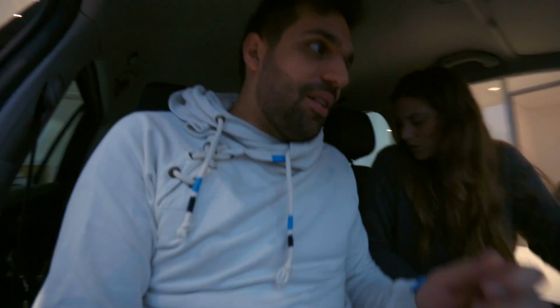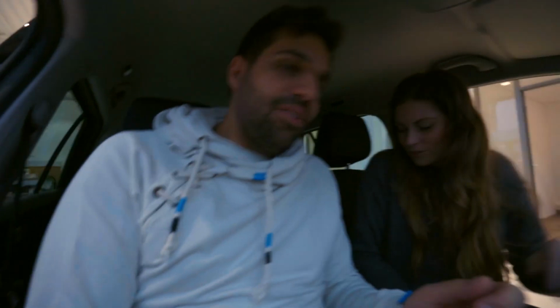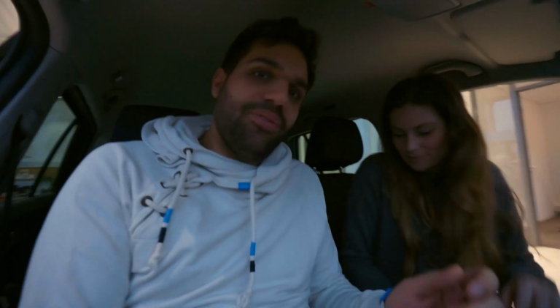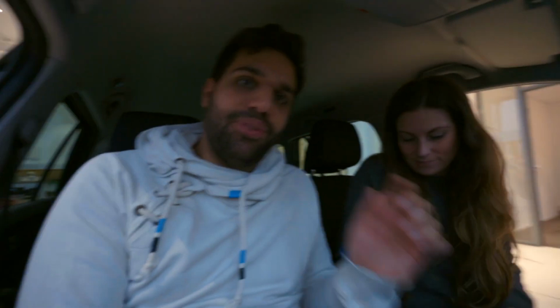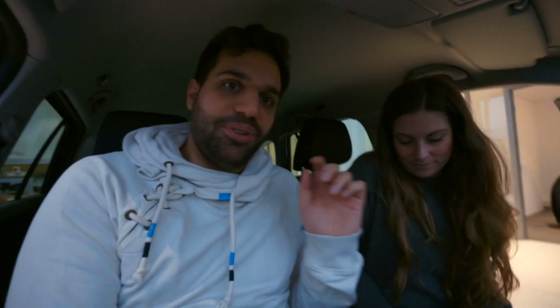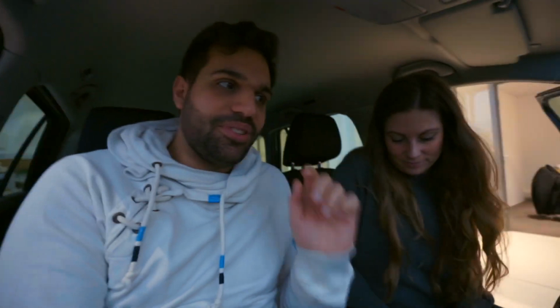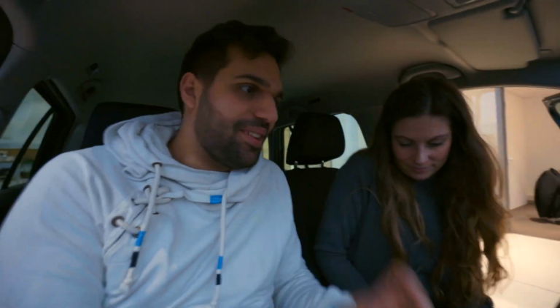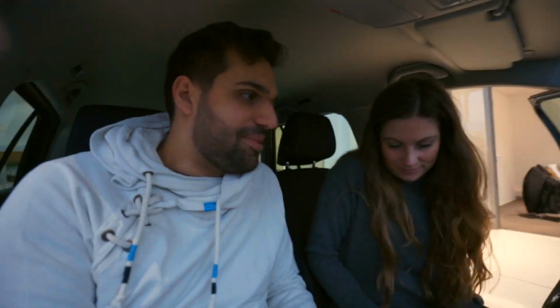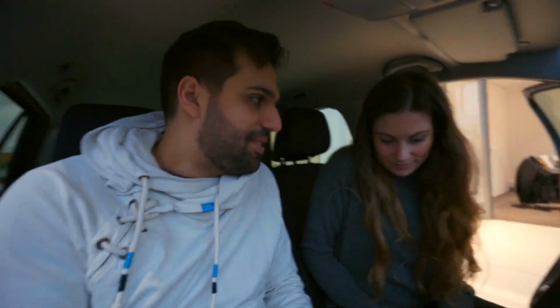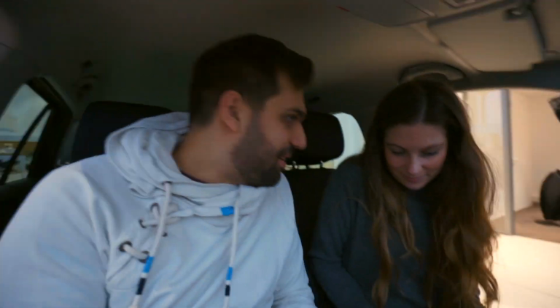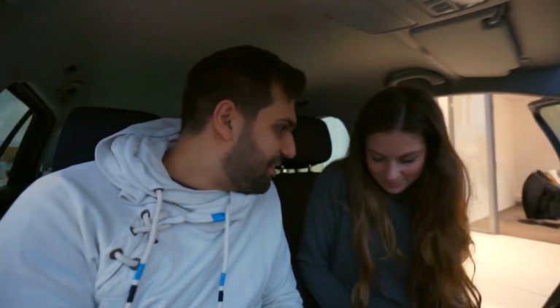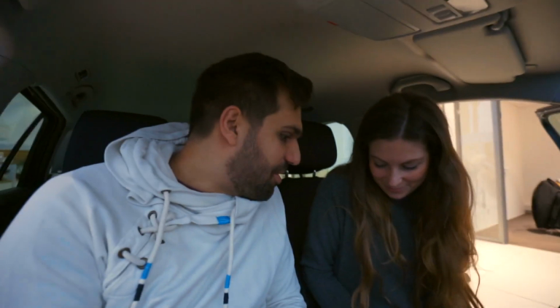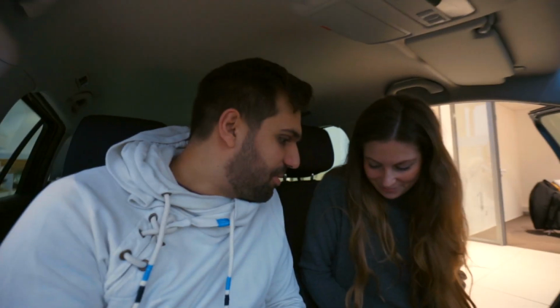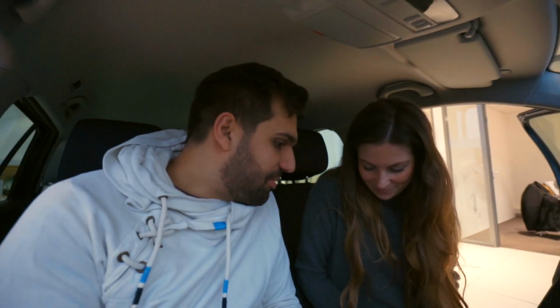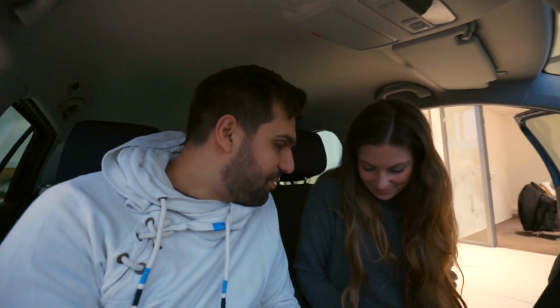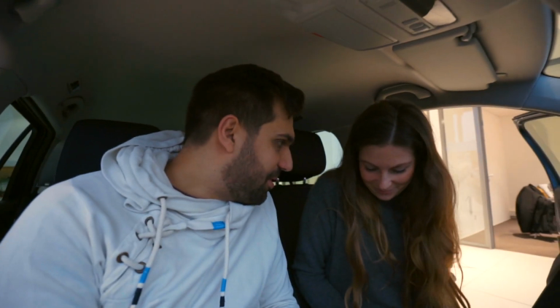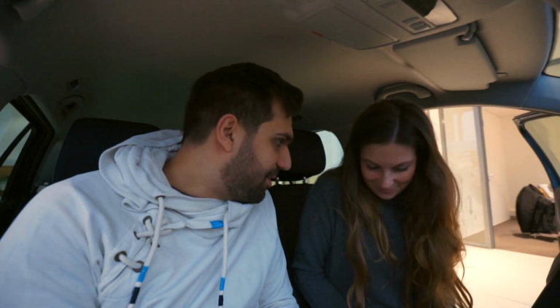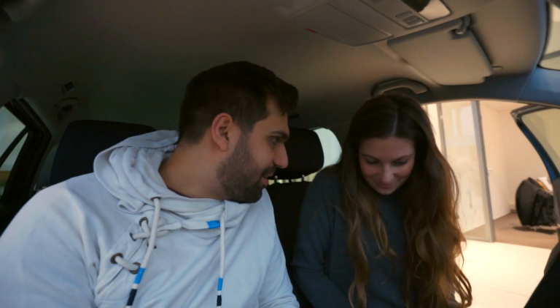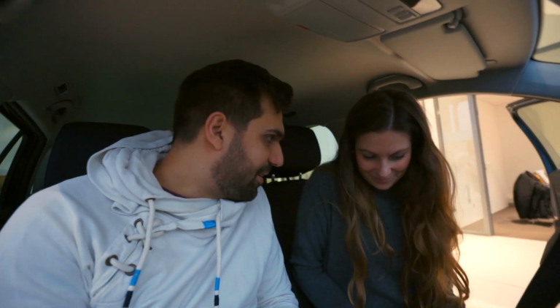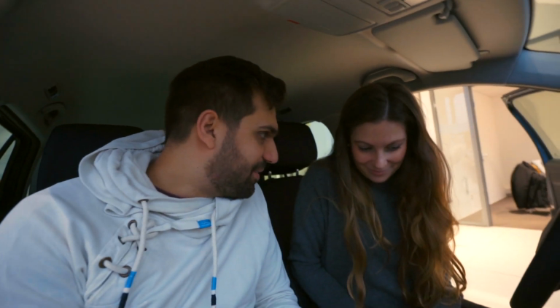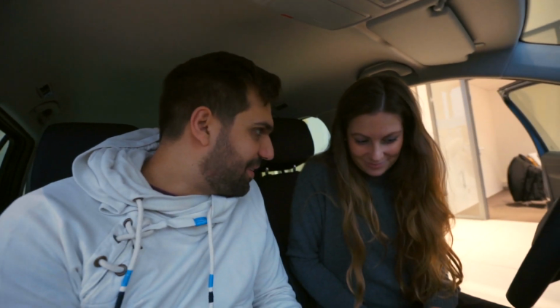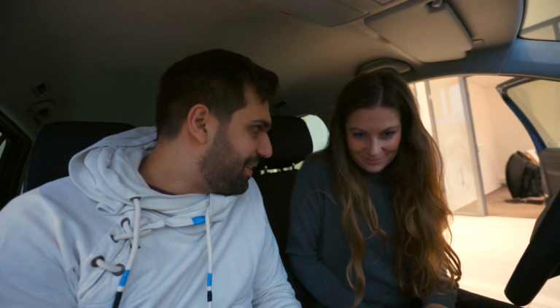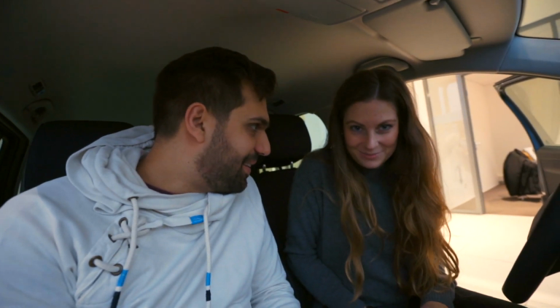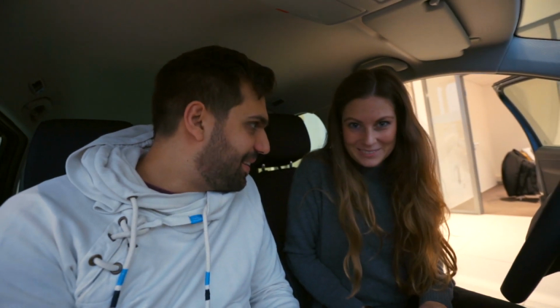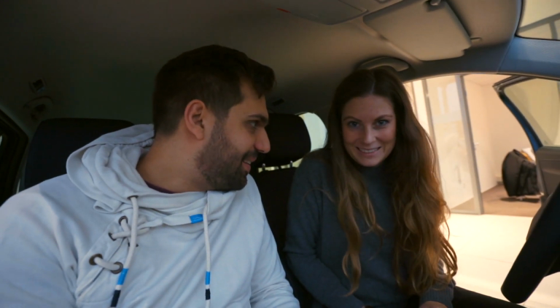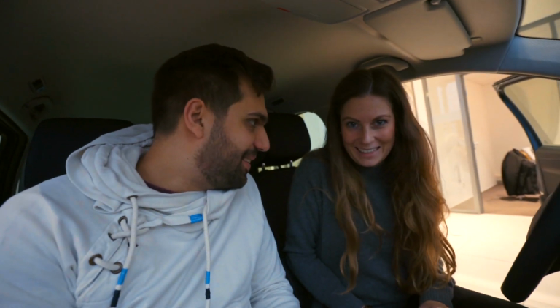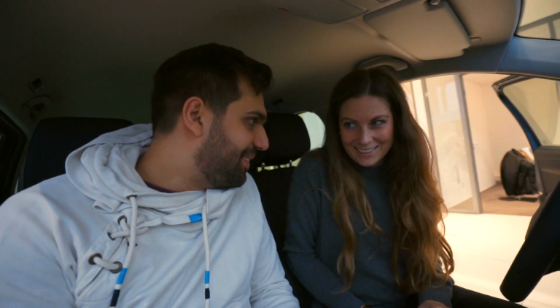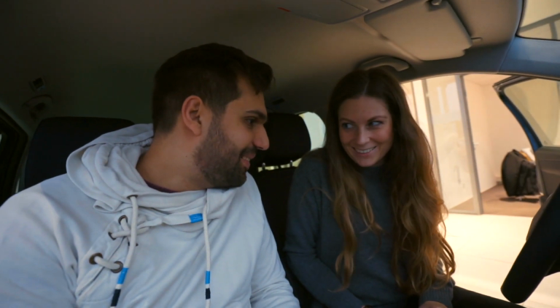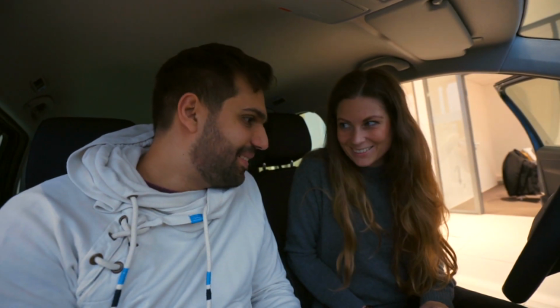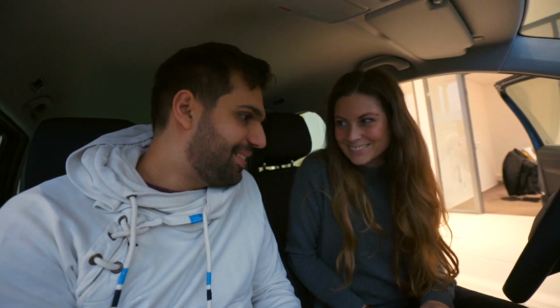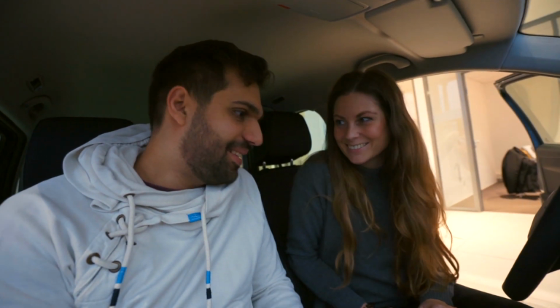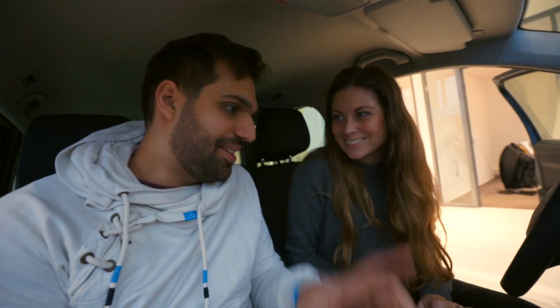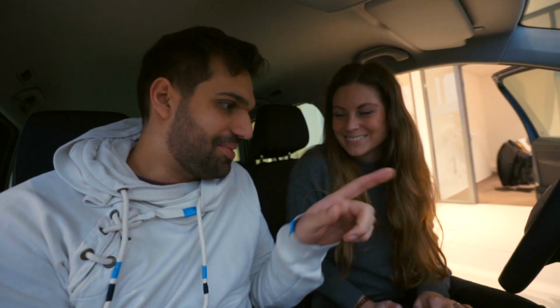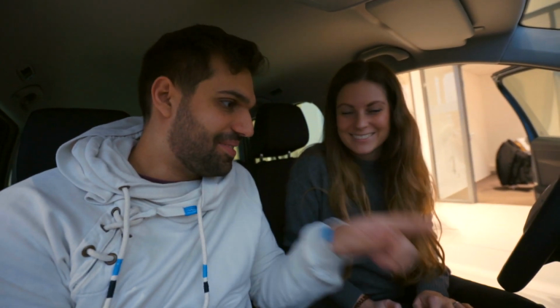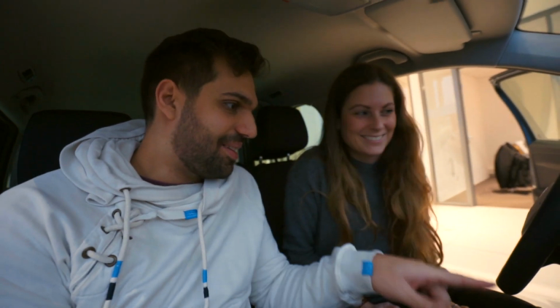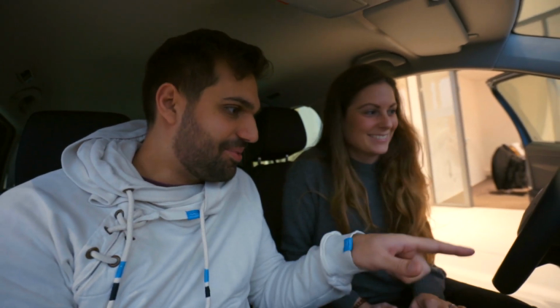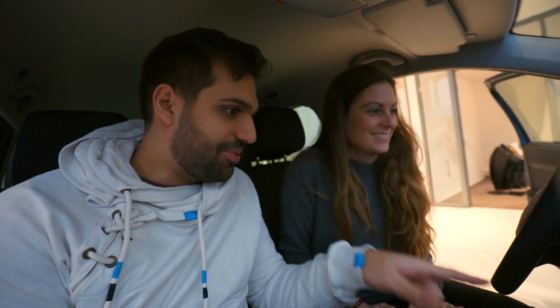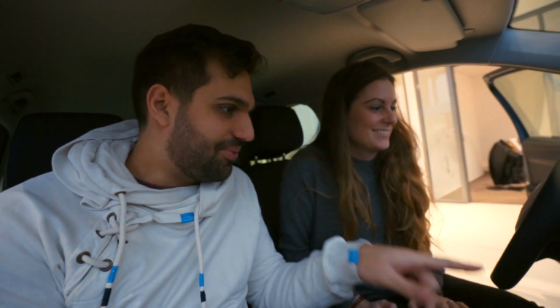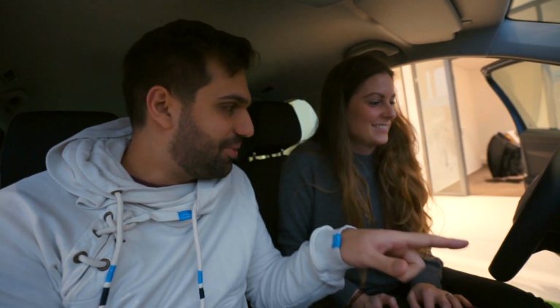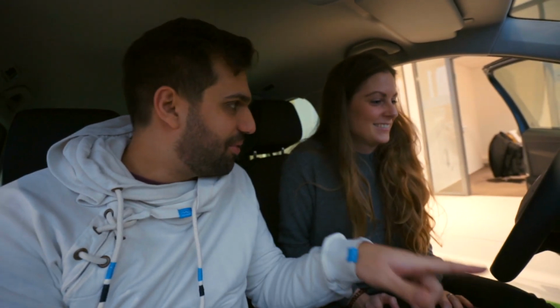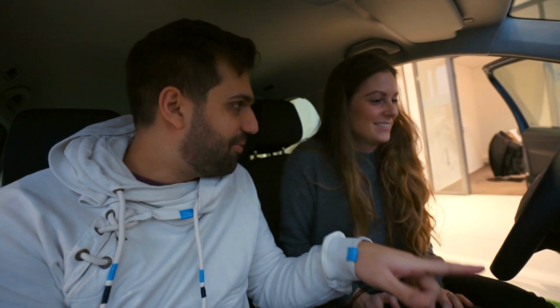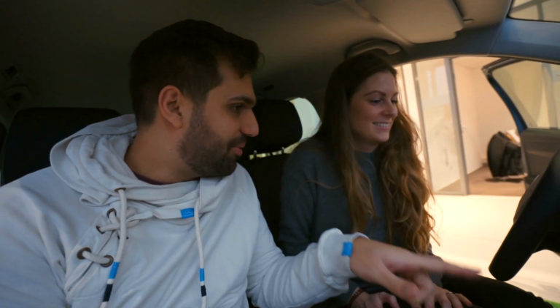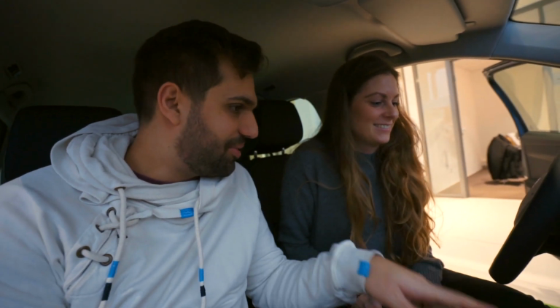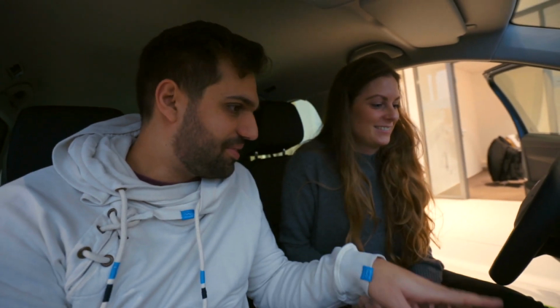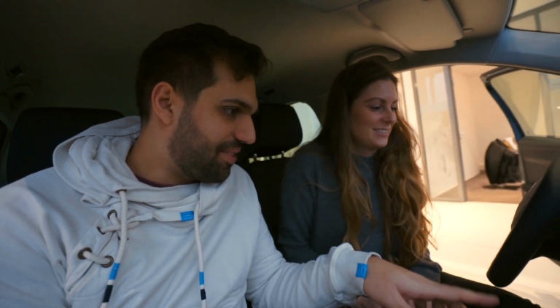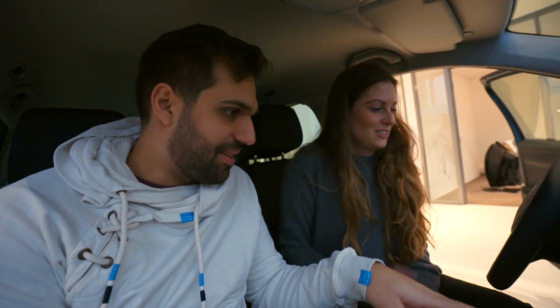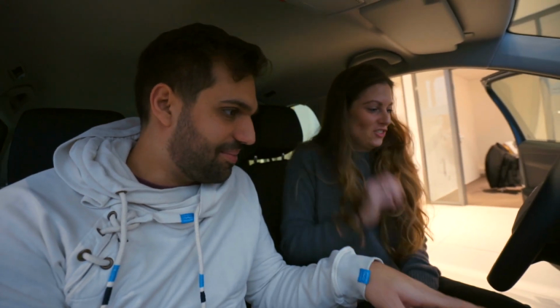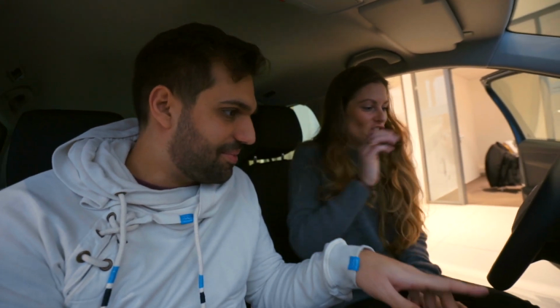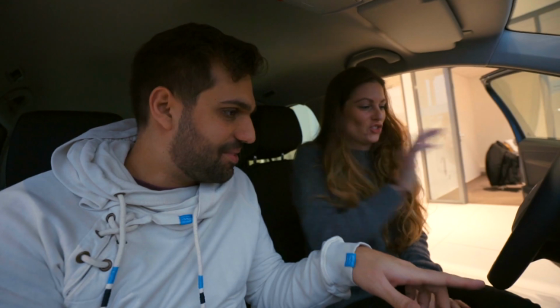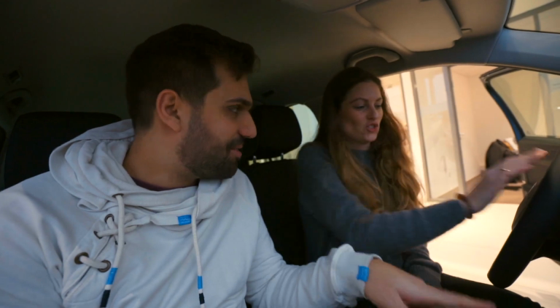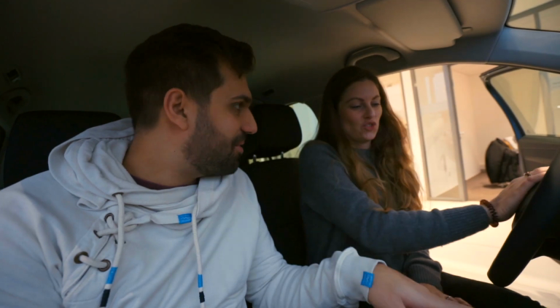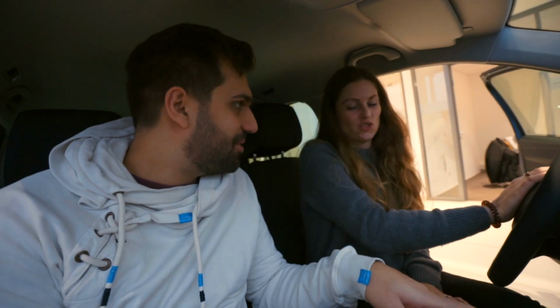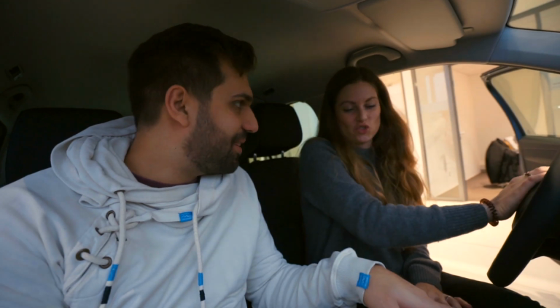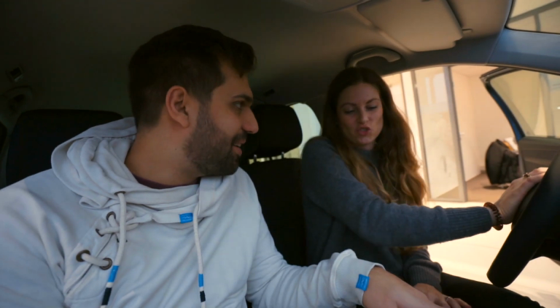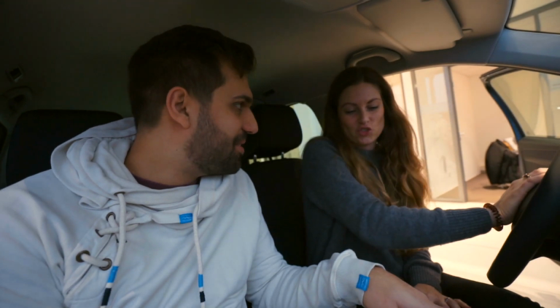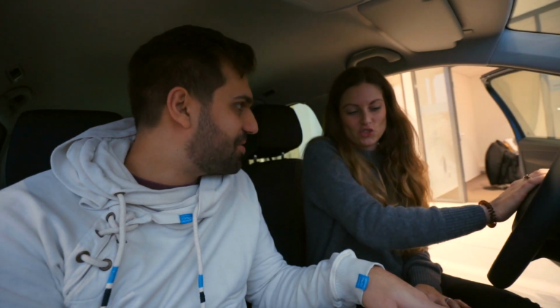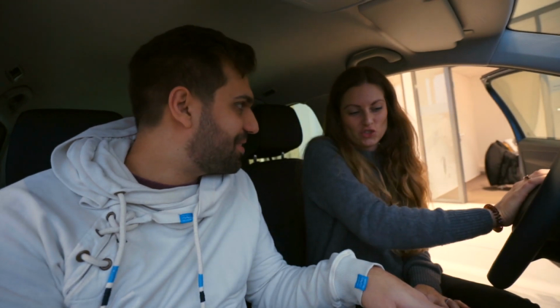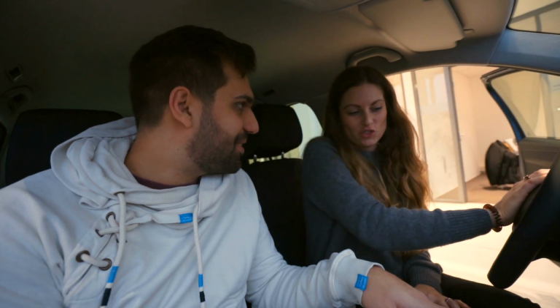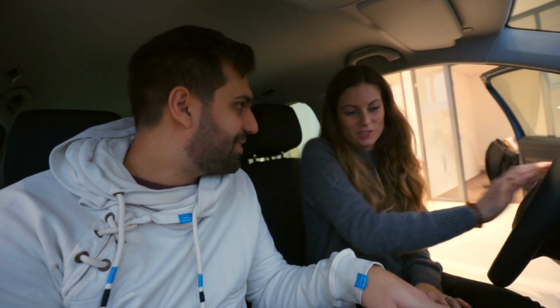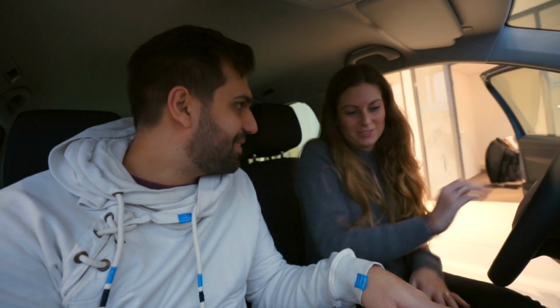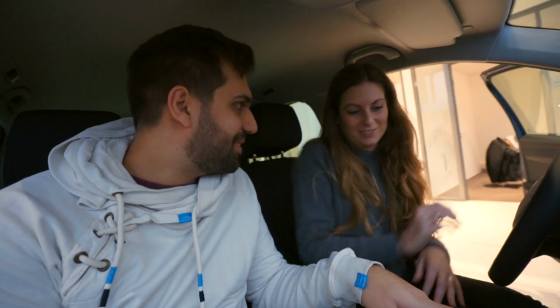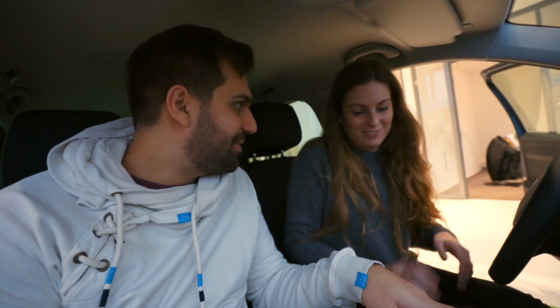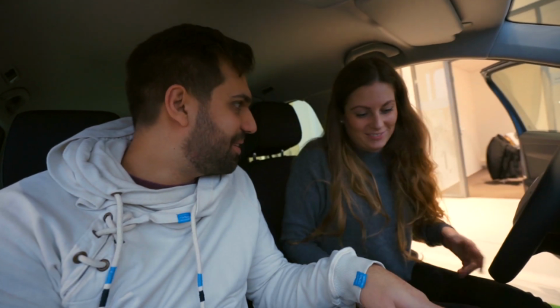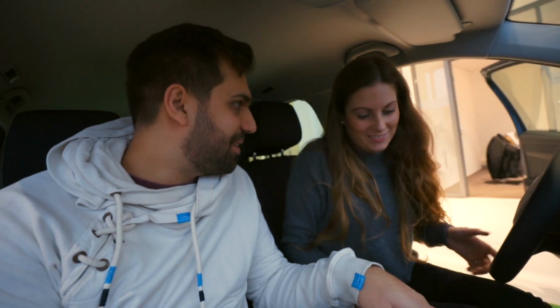First time sitting in our new car. Excited? Now it's time to start the engine for the first time. Ready?